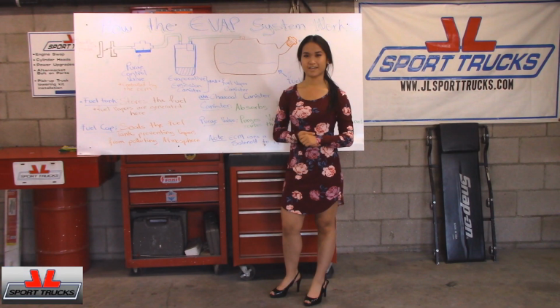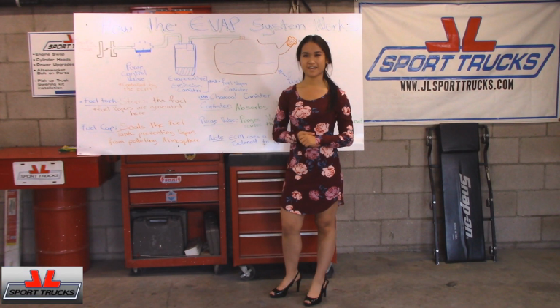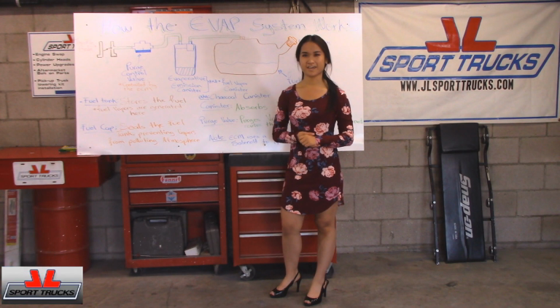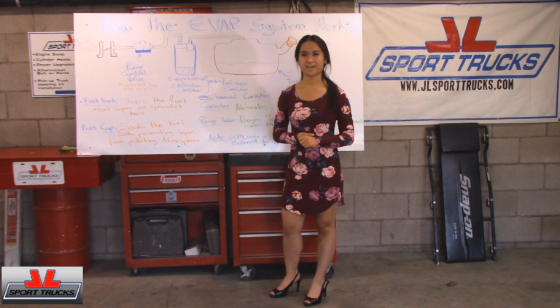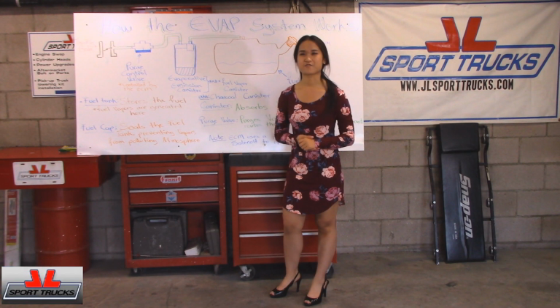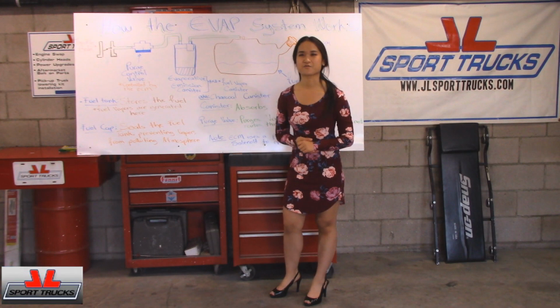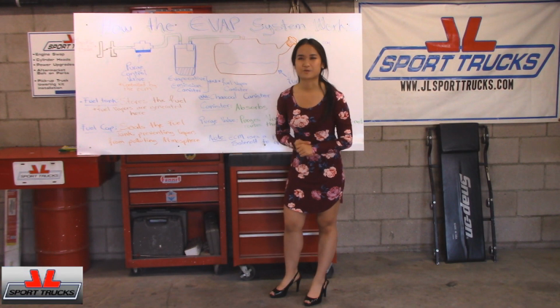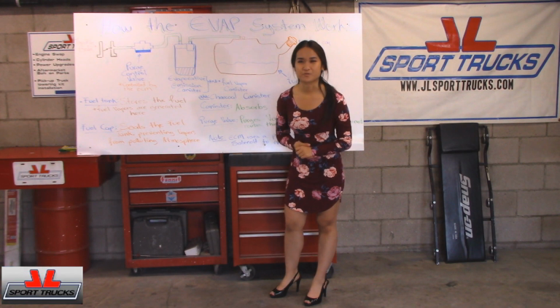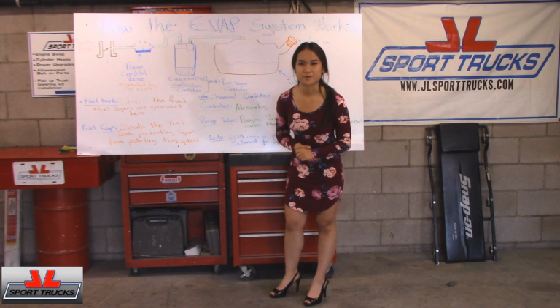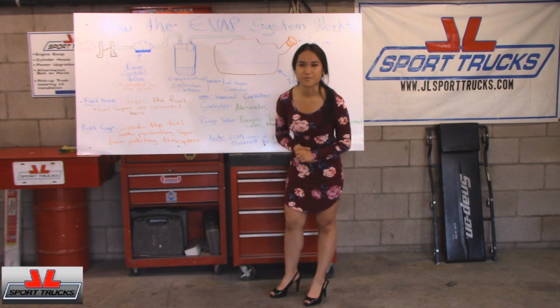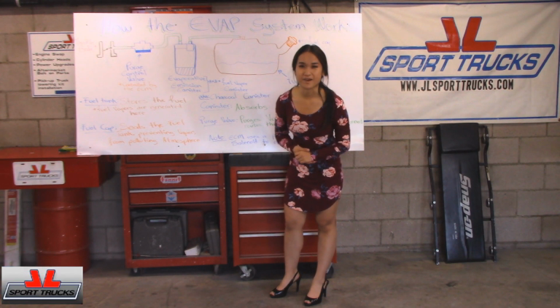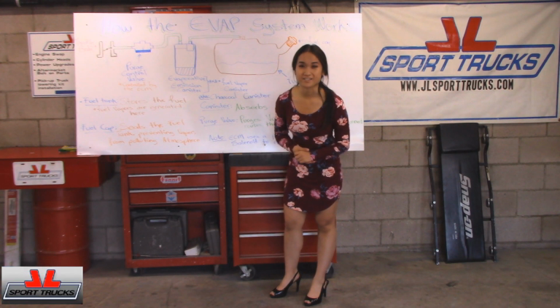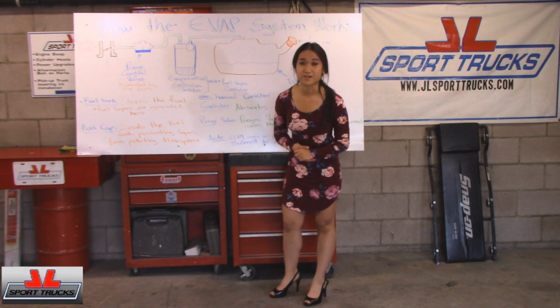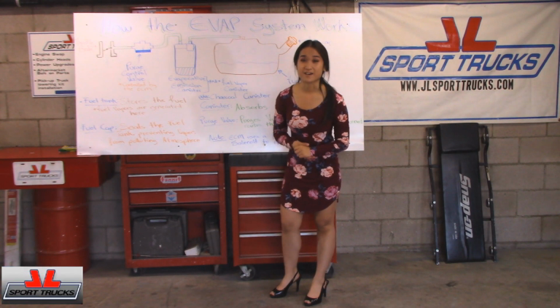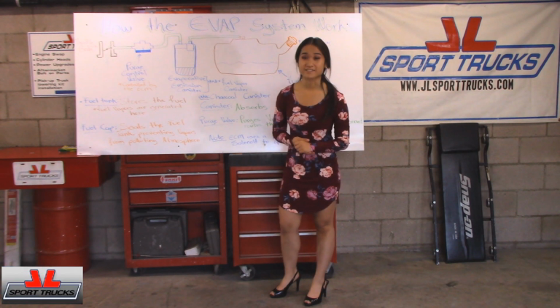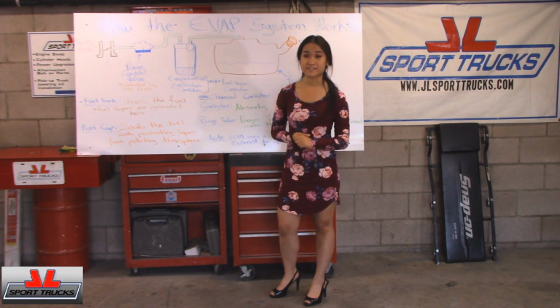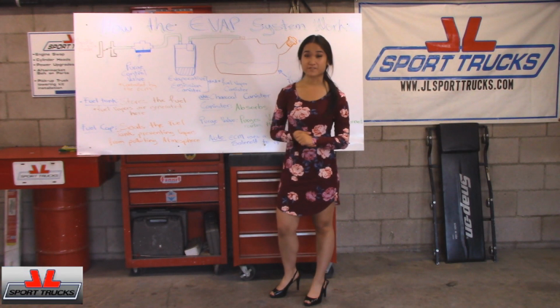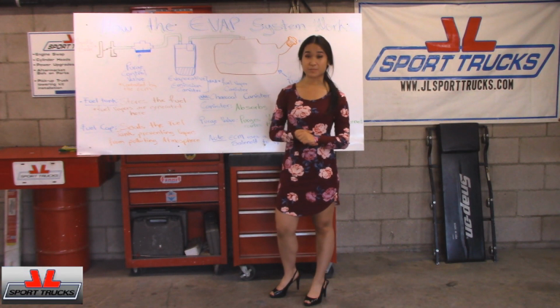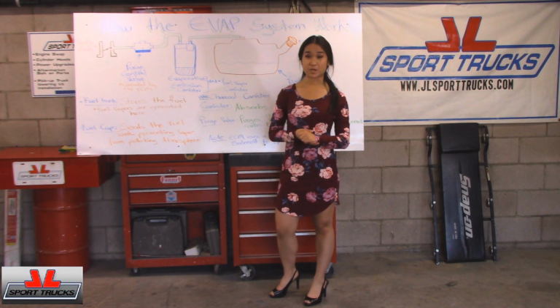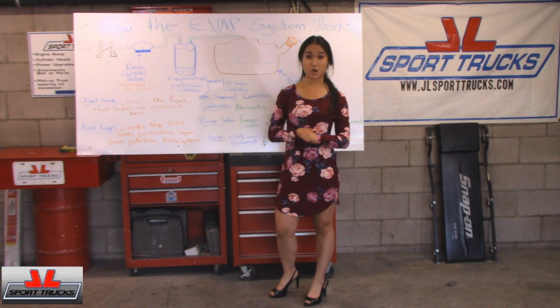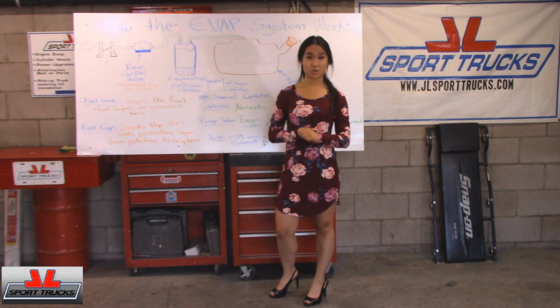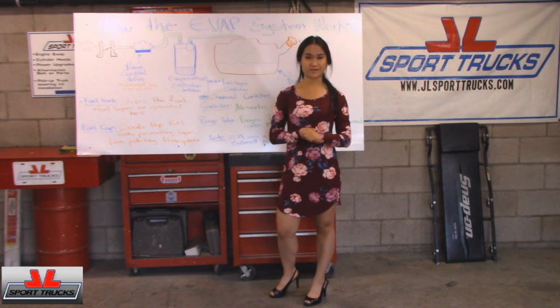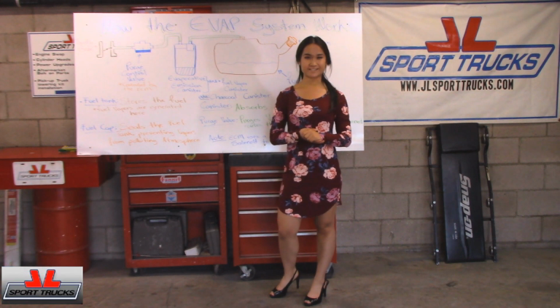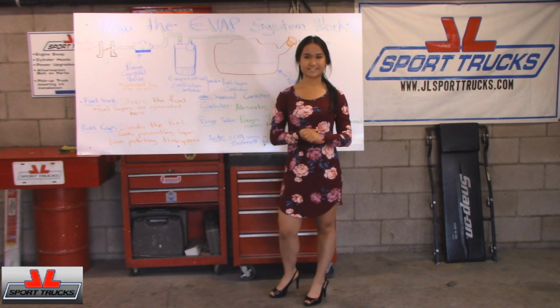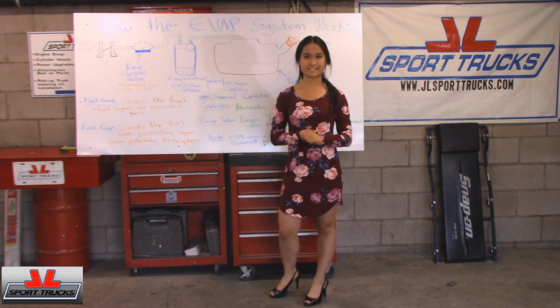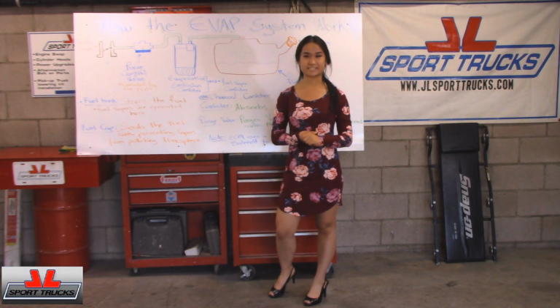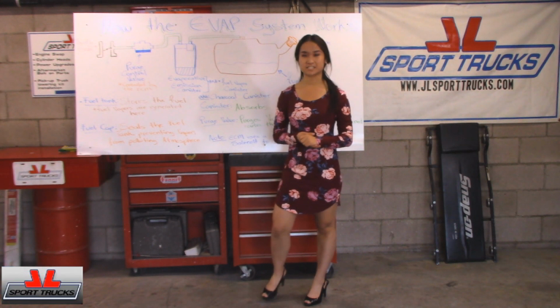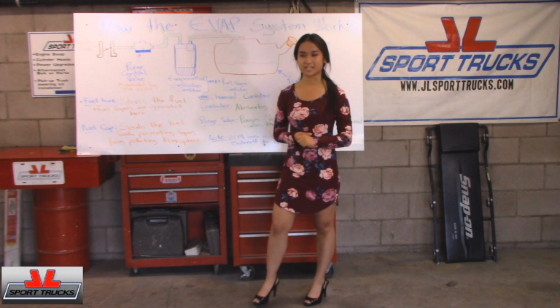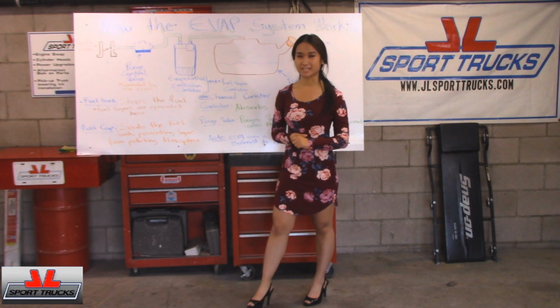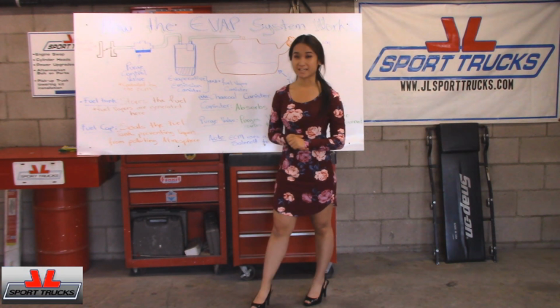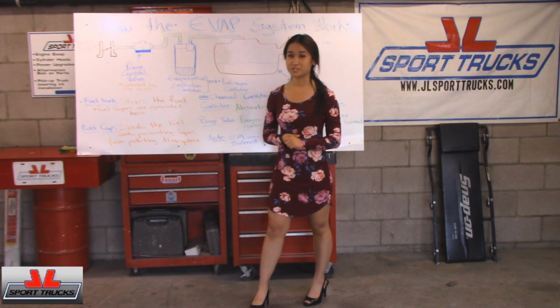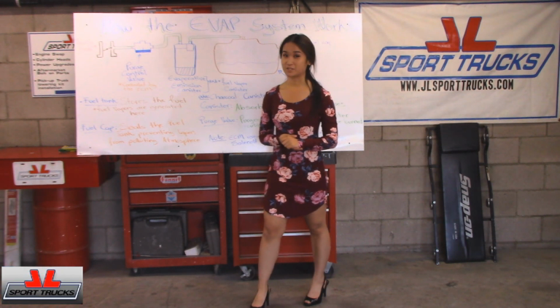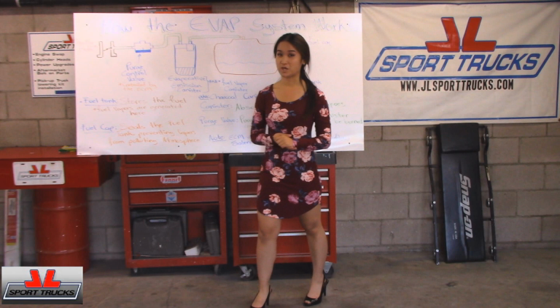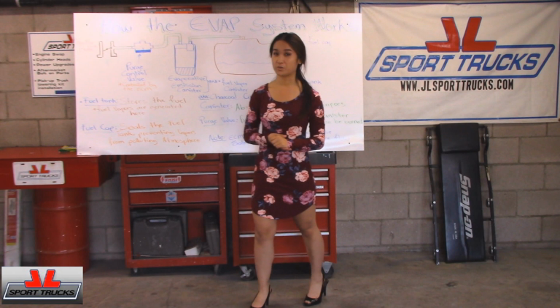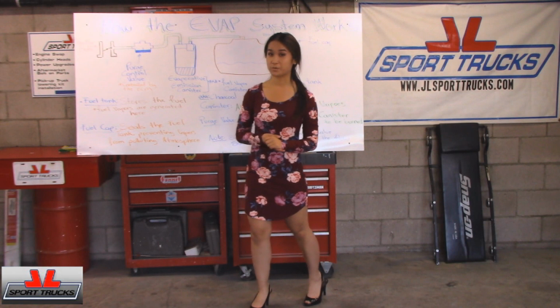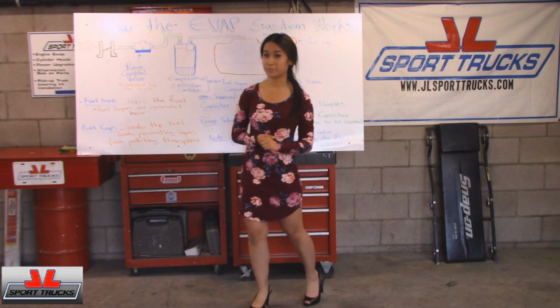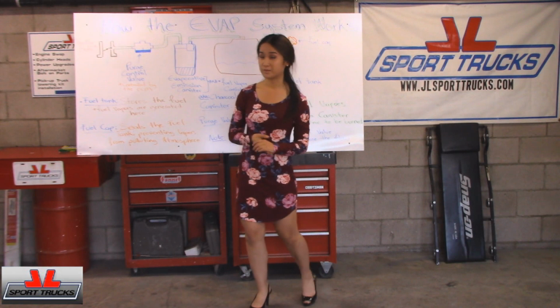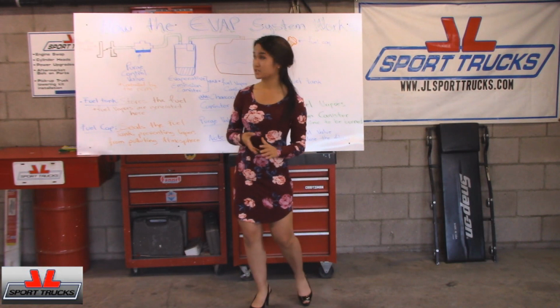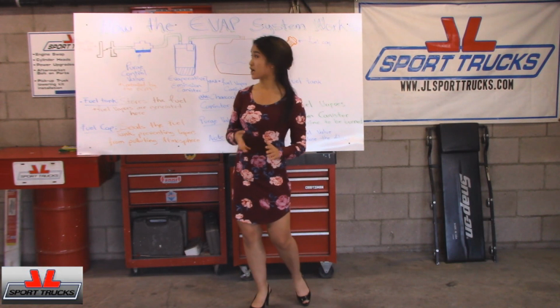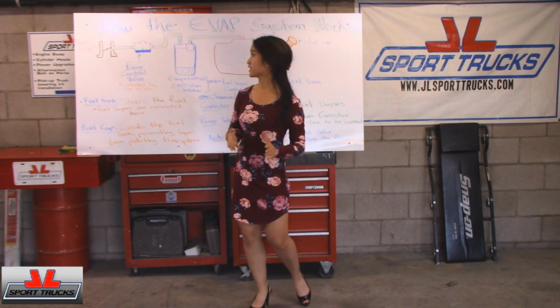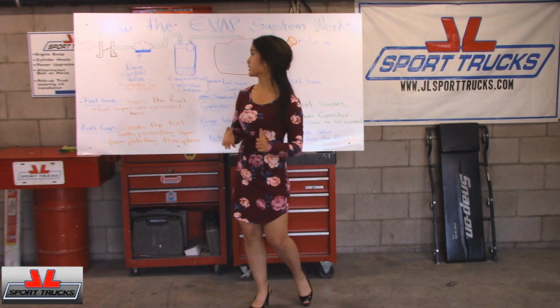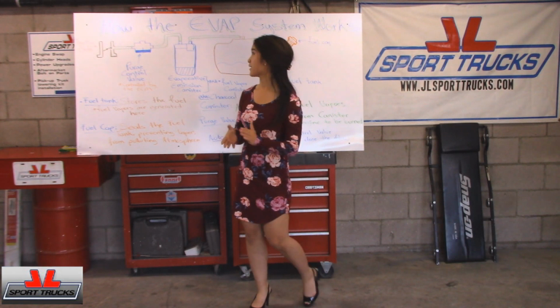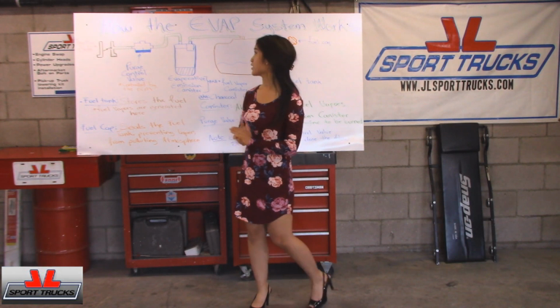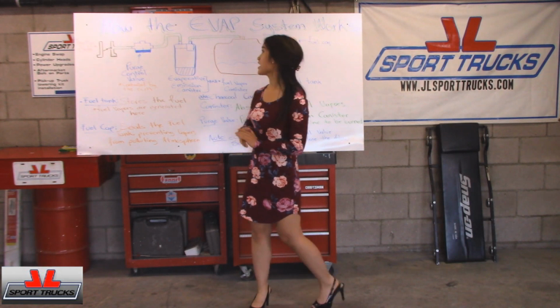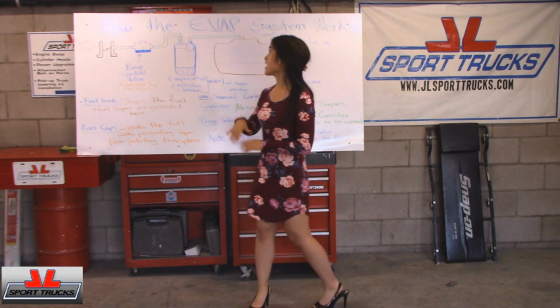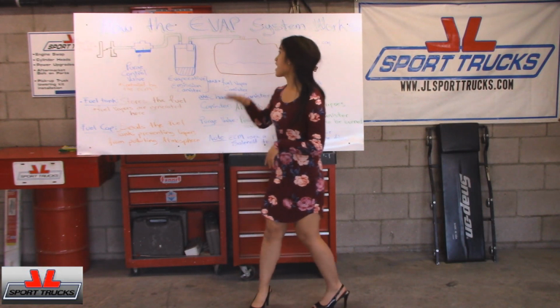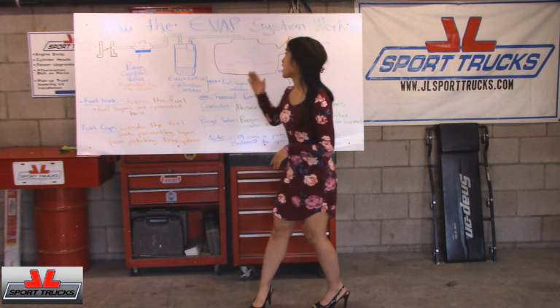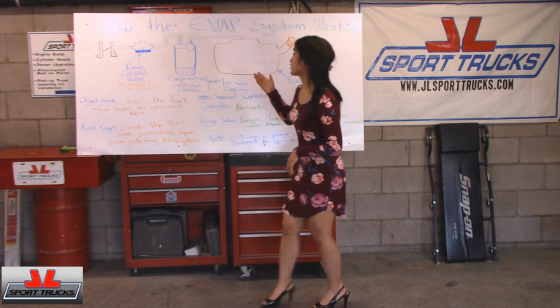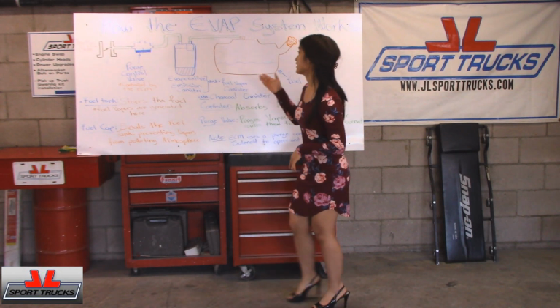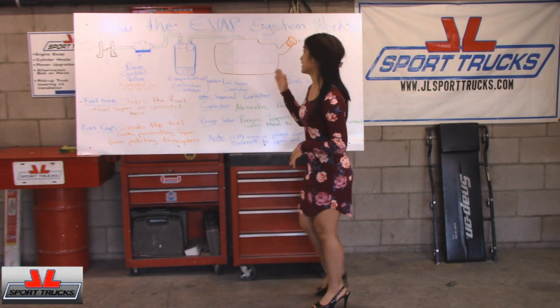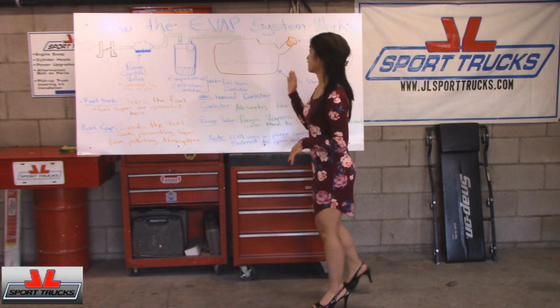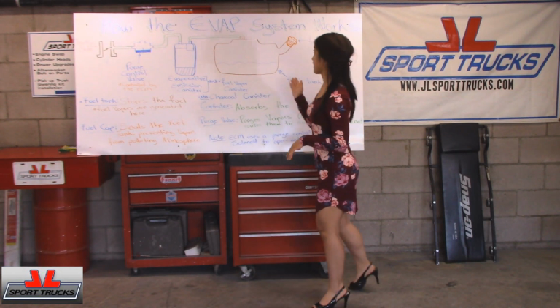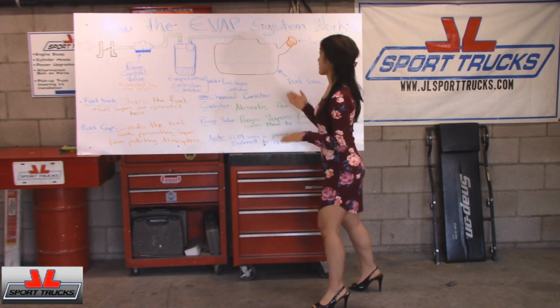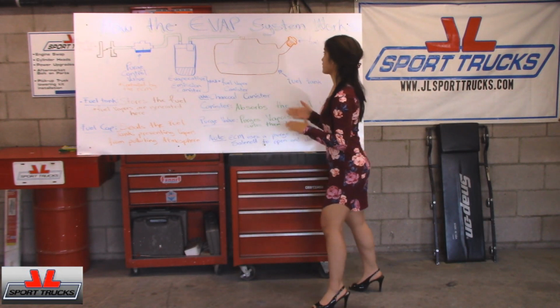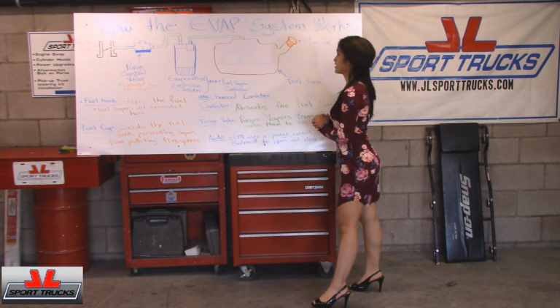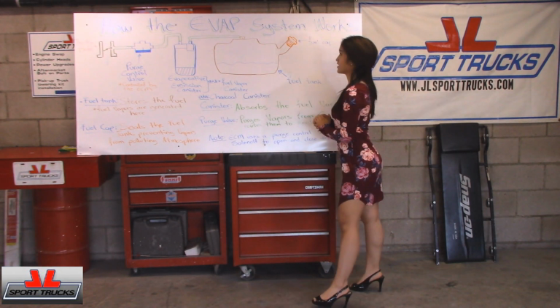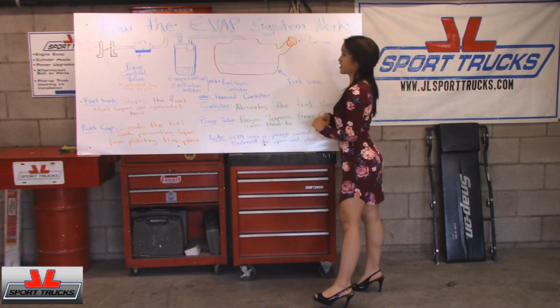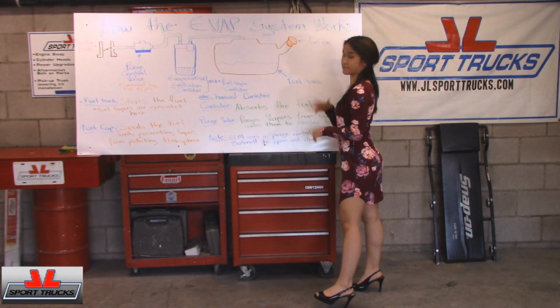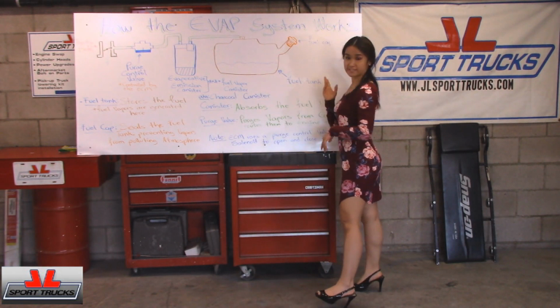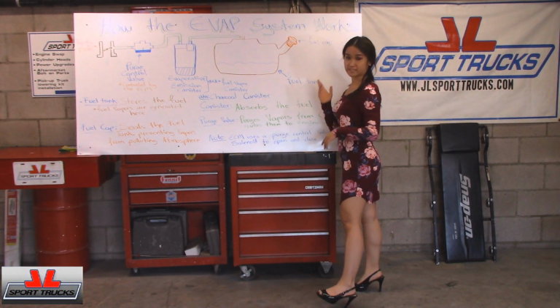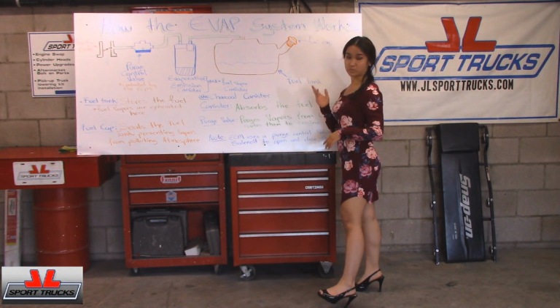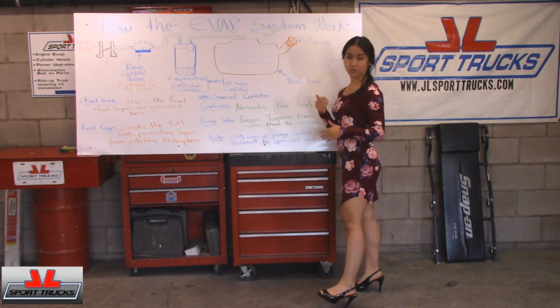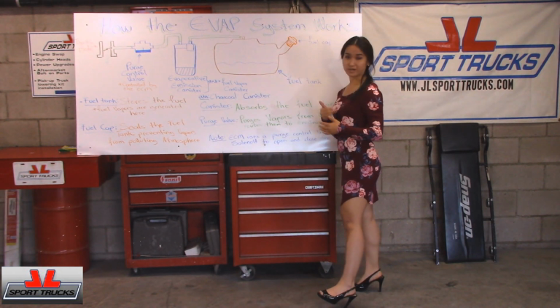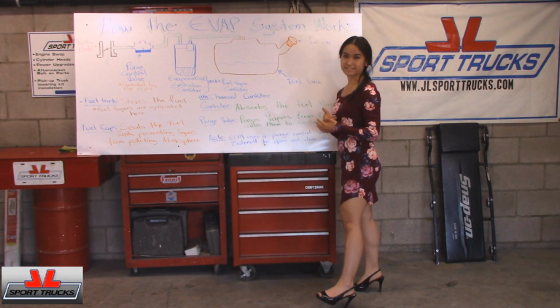Hey everyone, welcome back to How Stuff In My Car Works. This is Jade and today we're going to be talking about how the EVAP system works.